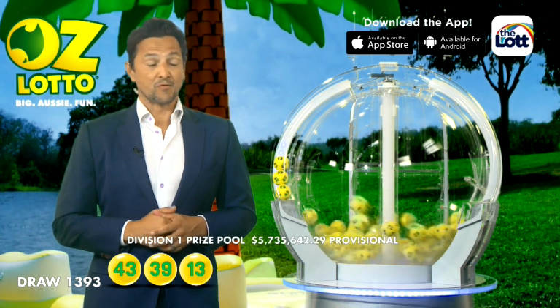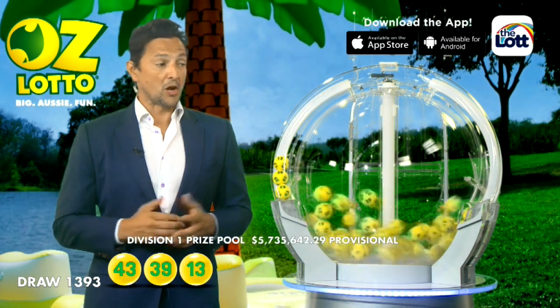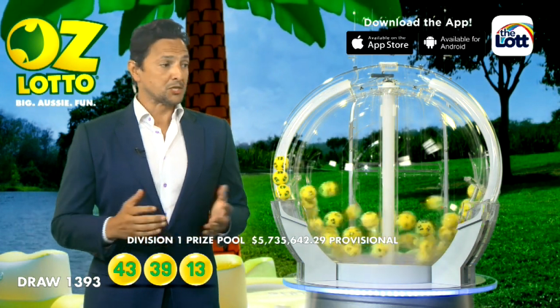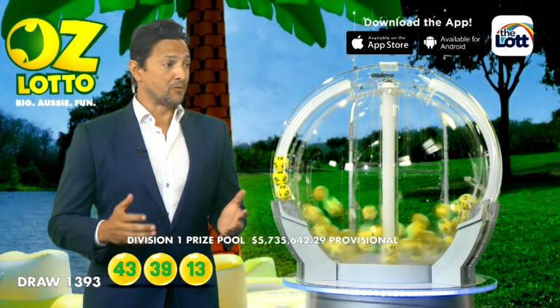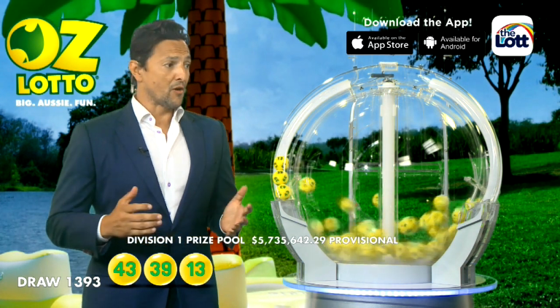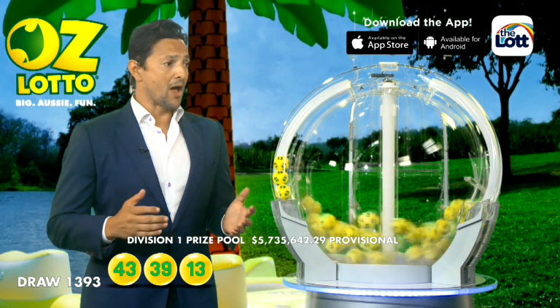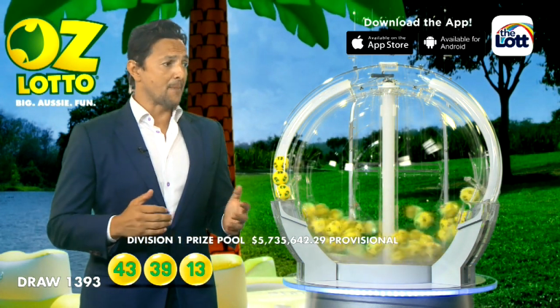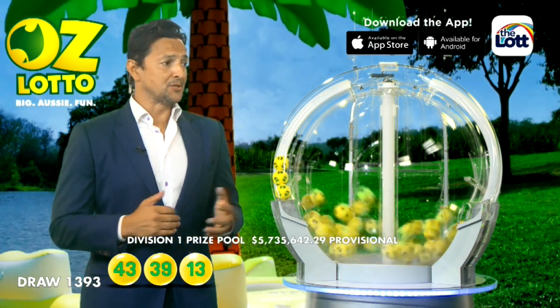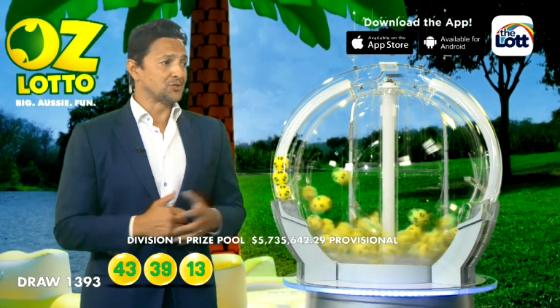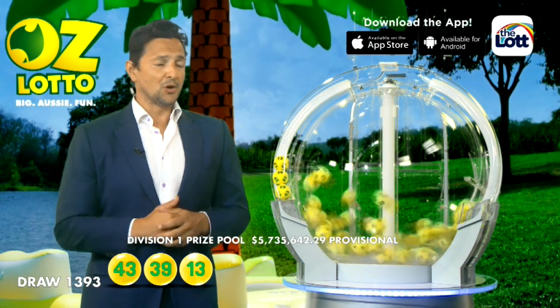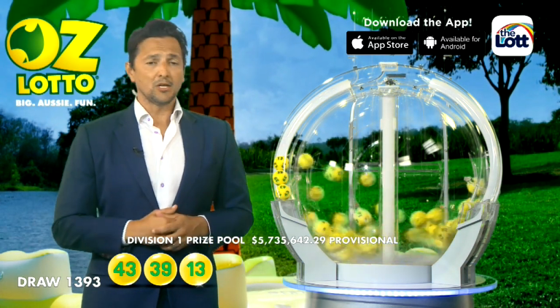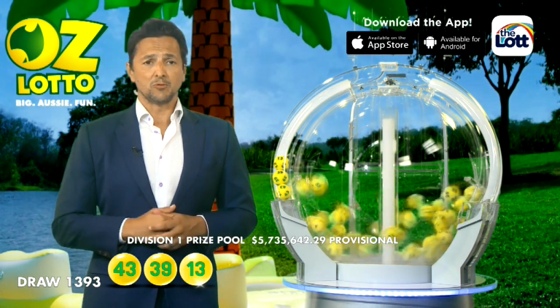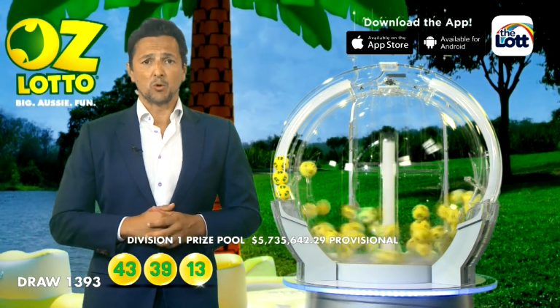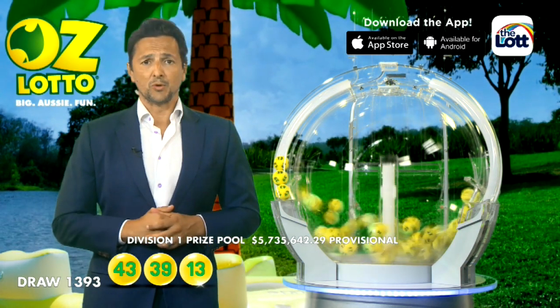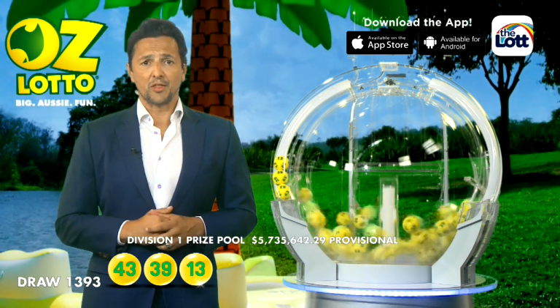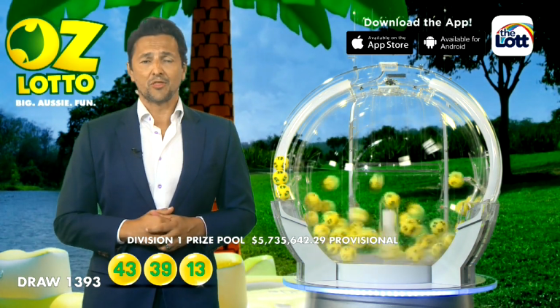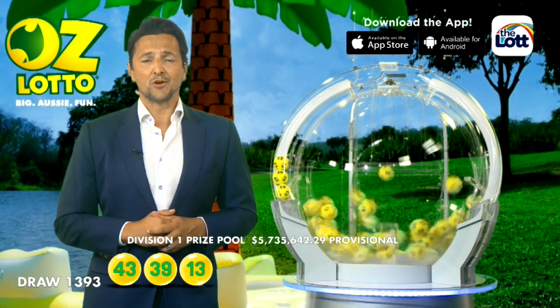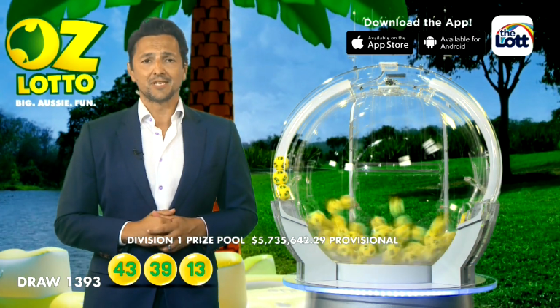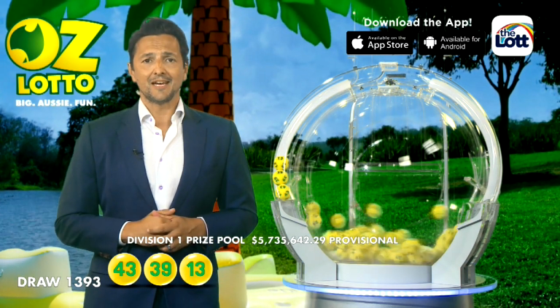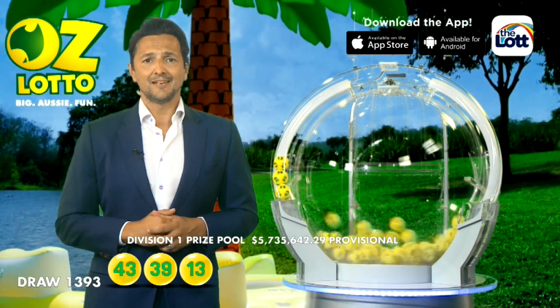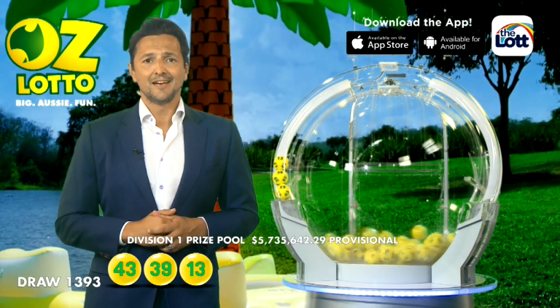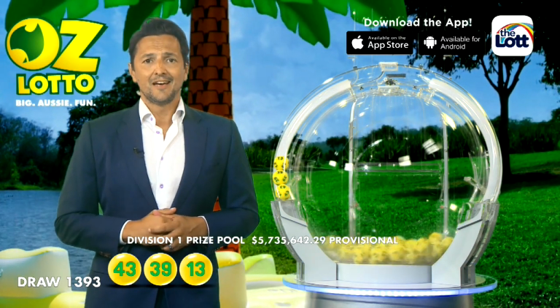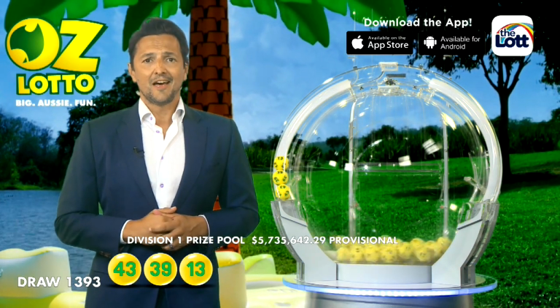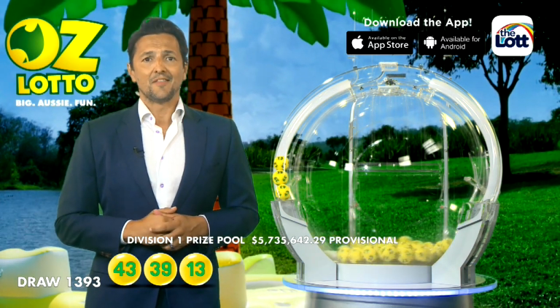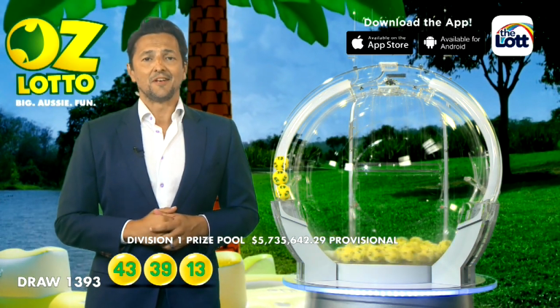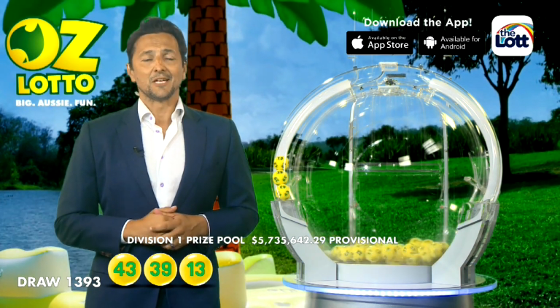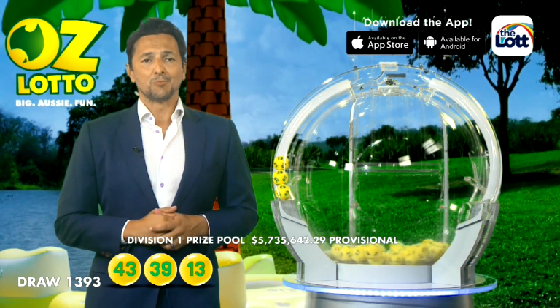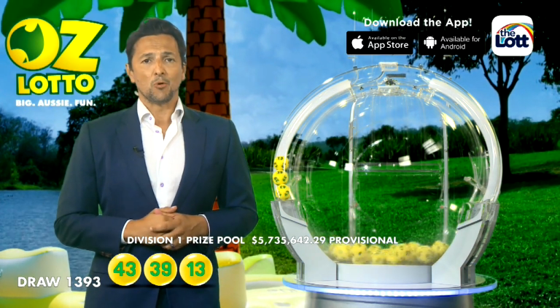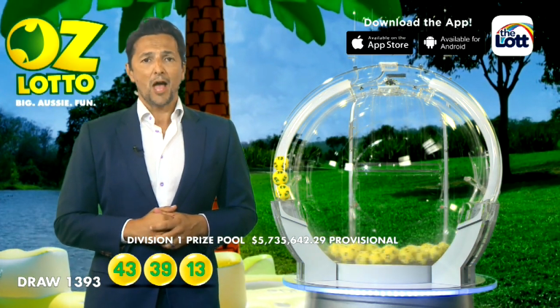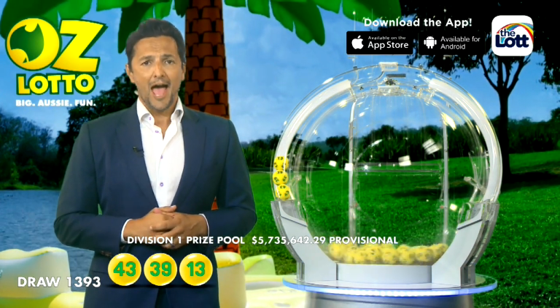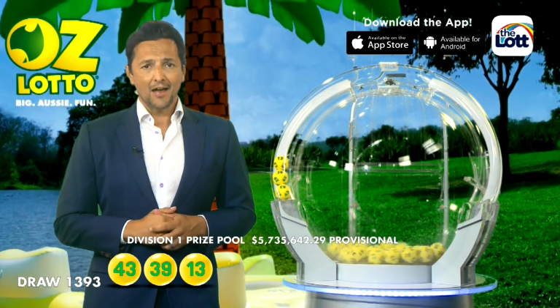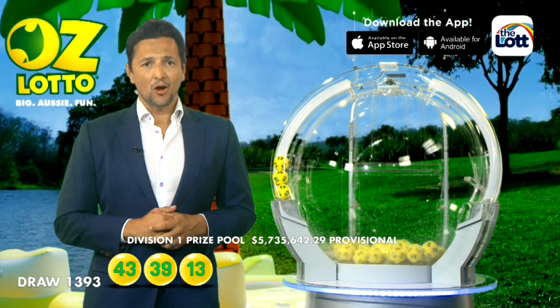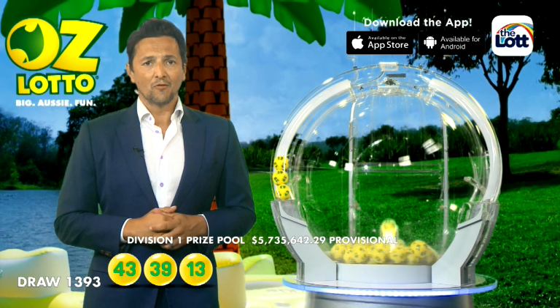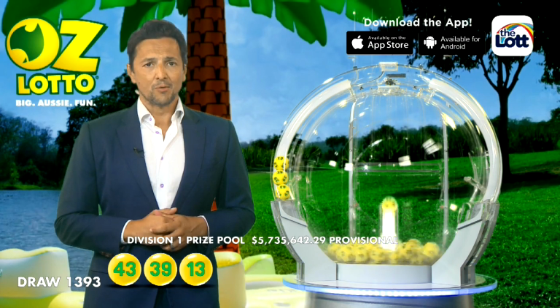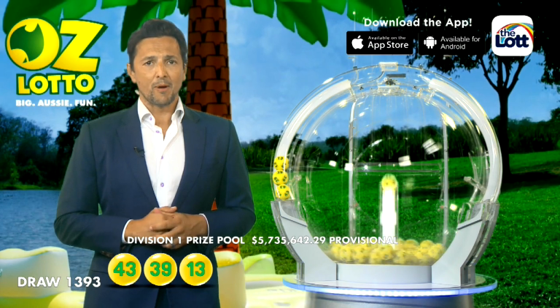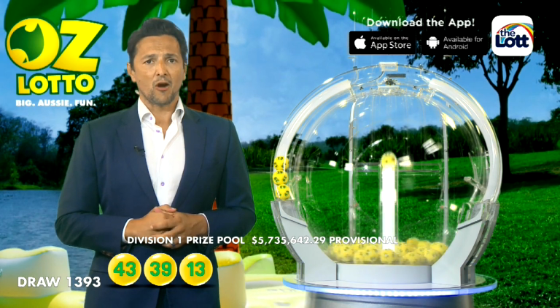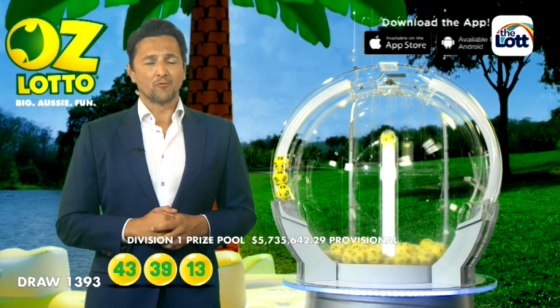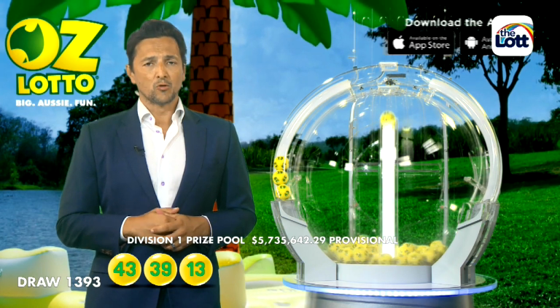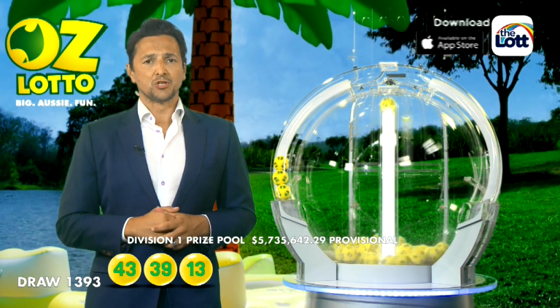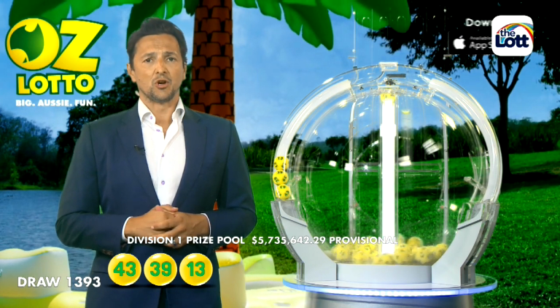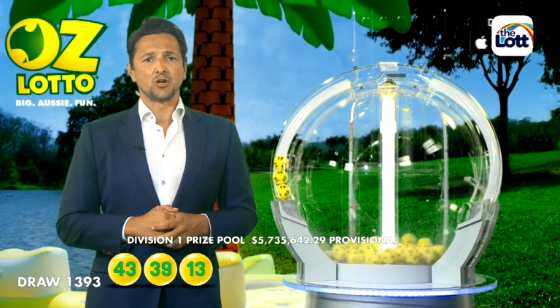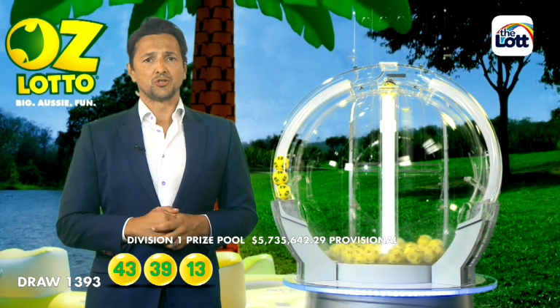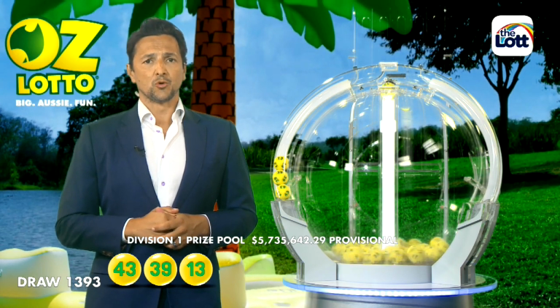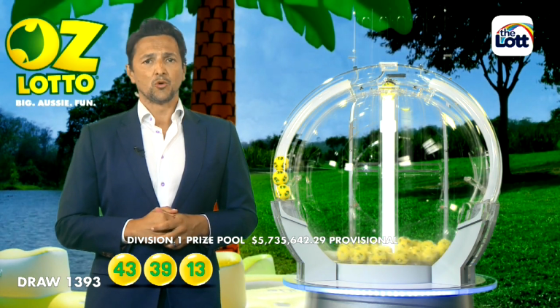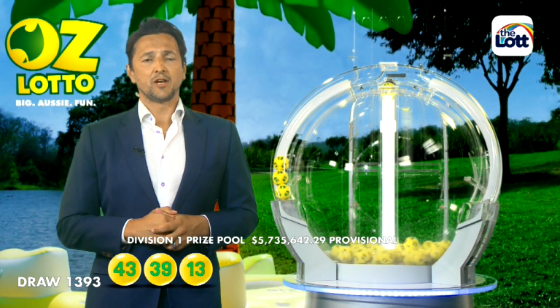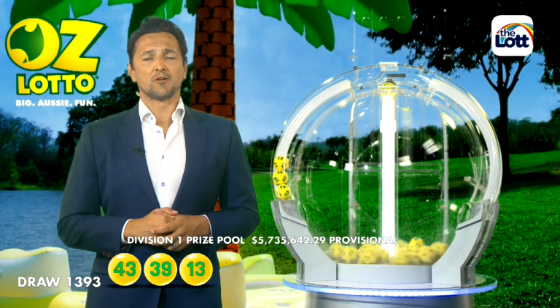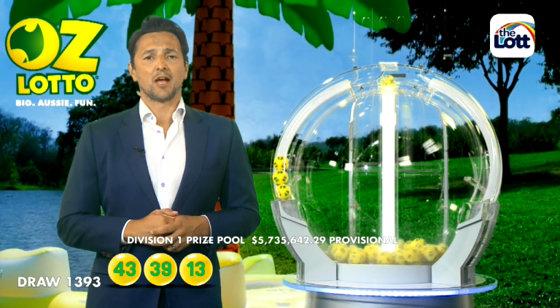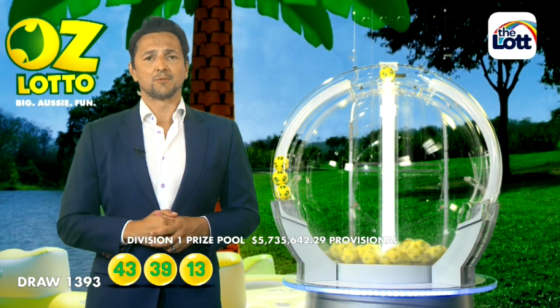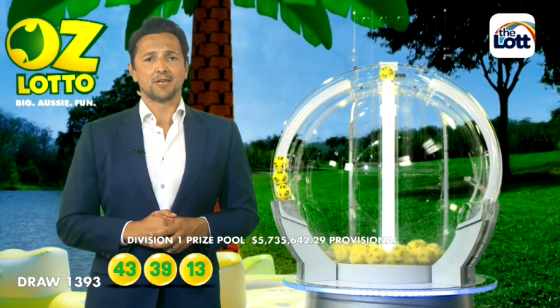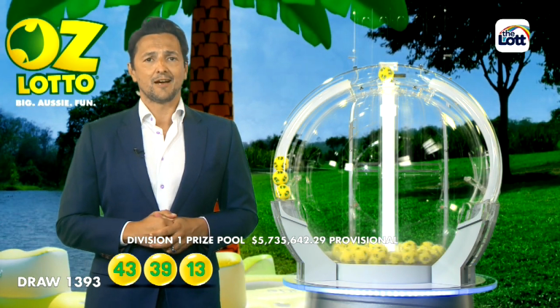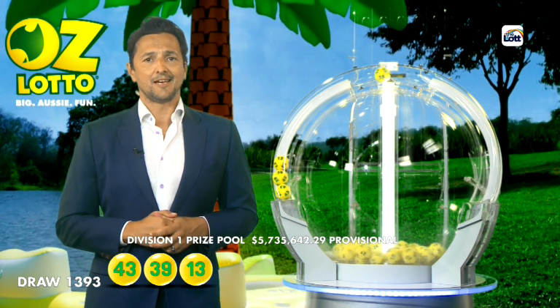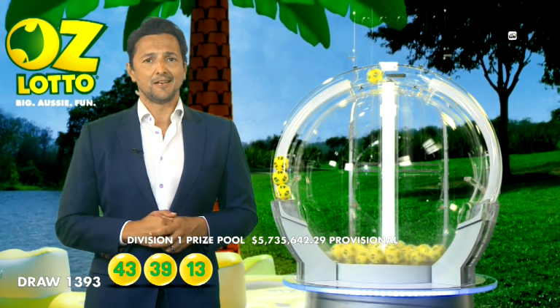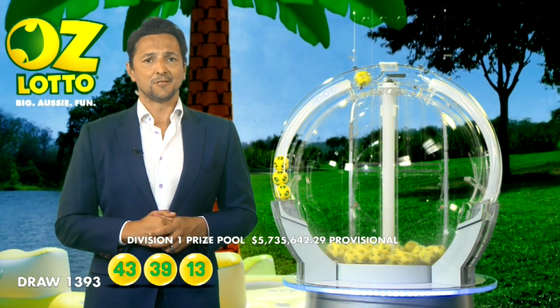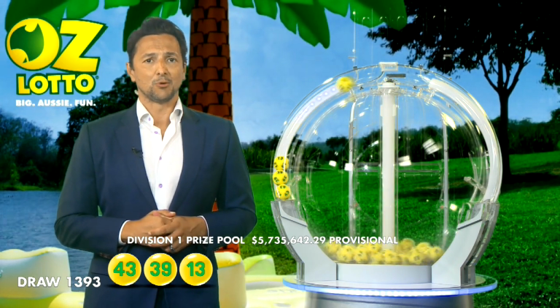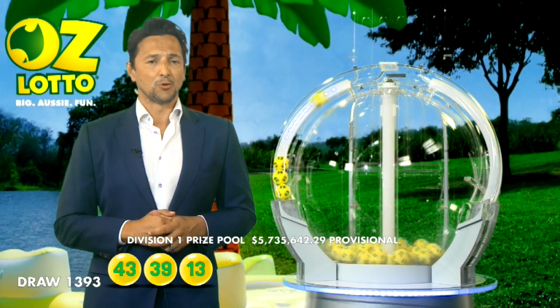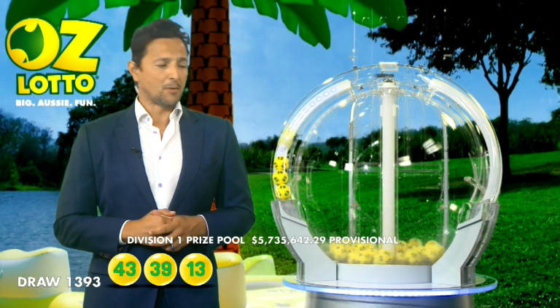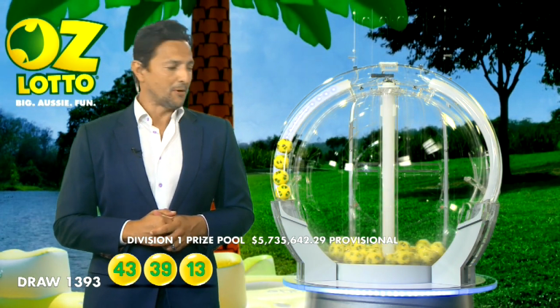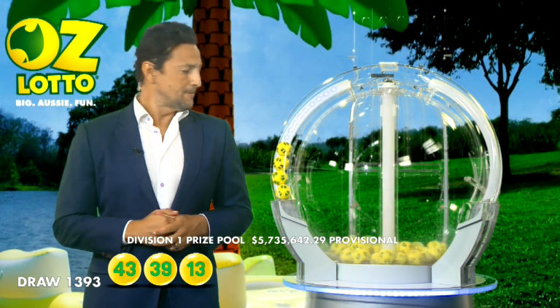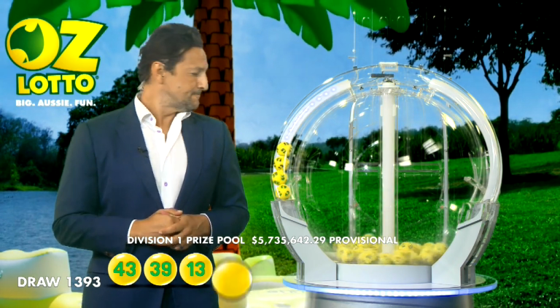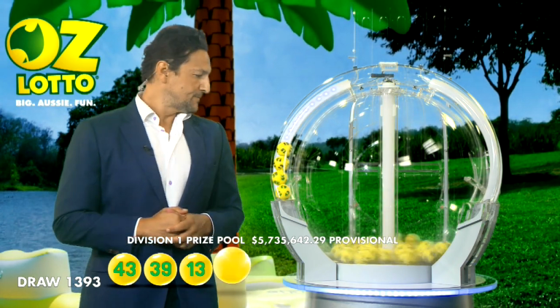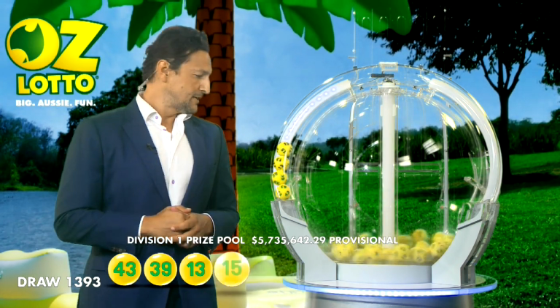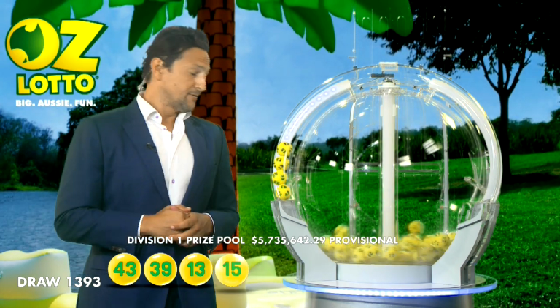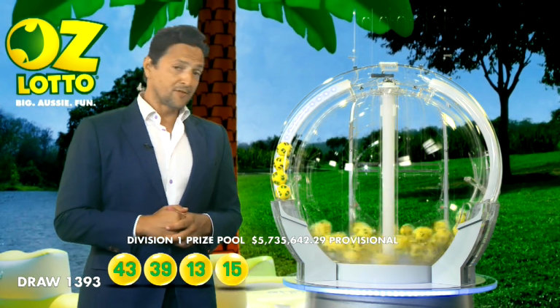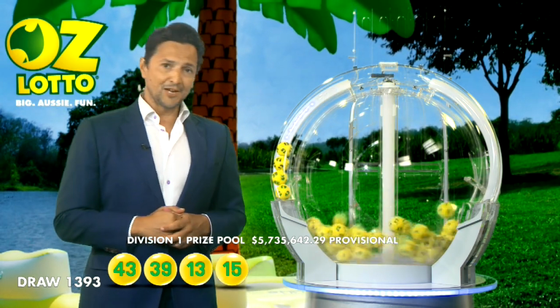And folks, you'll be very happy tonight. You will need 13, and the next ball out of the barrel for tonight's draw — here it comes now — it is ball number 15.